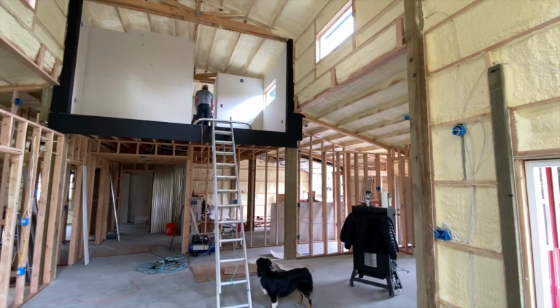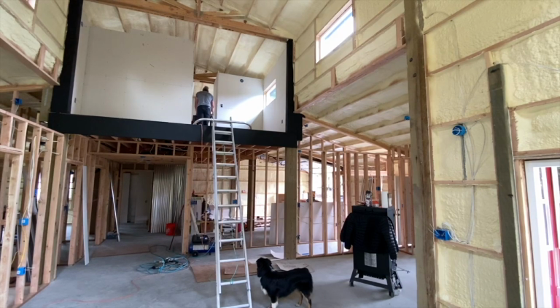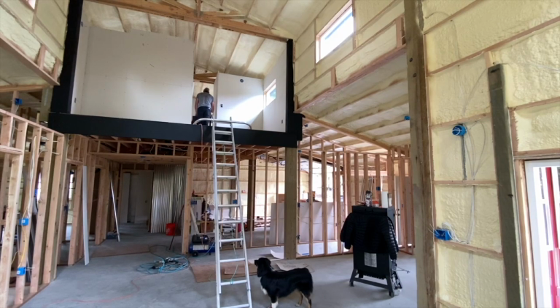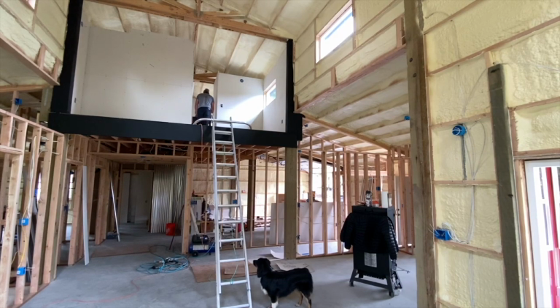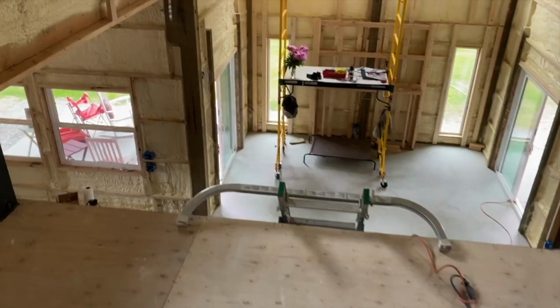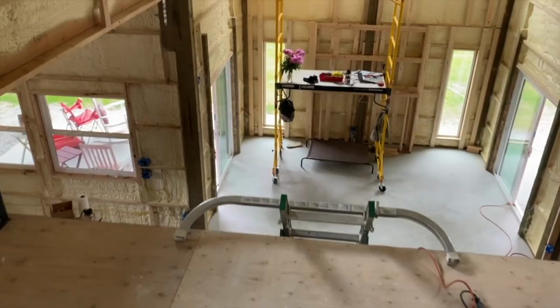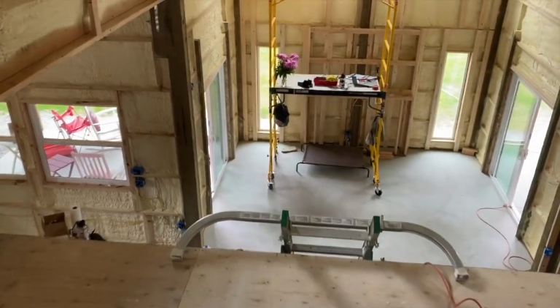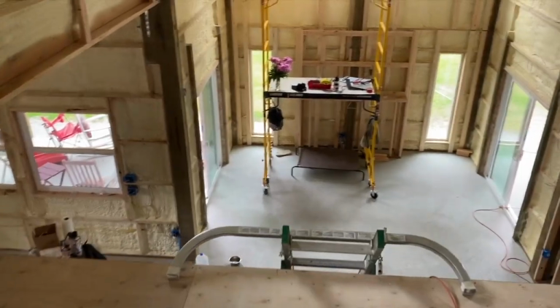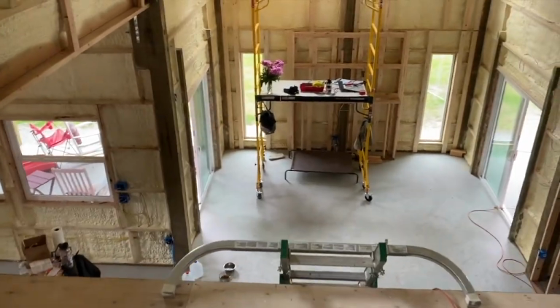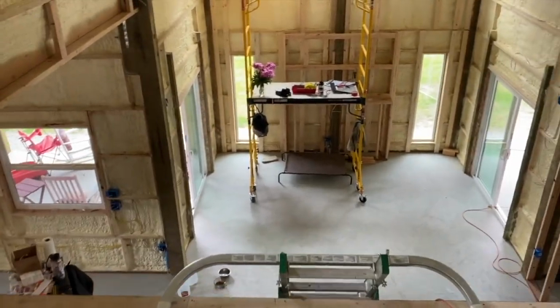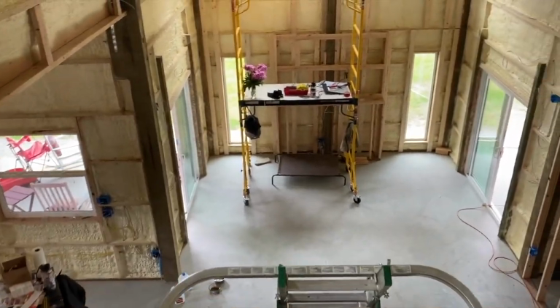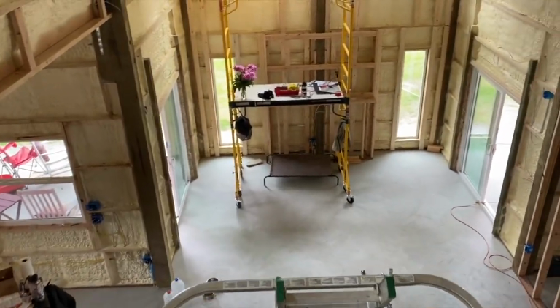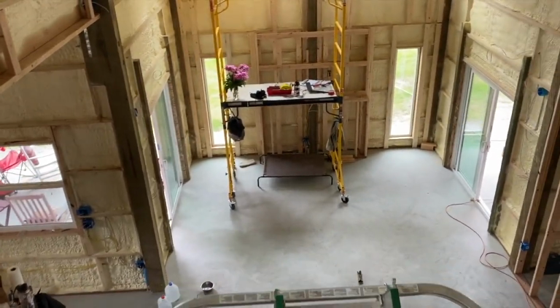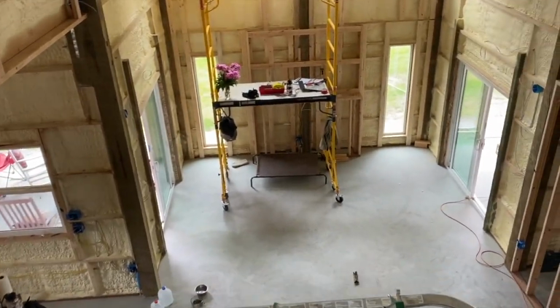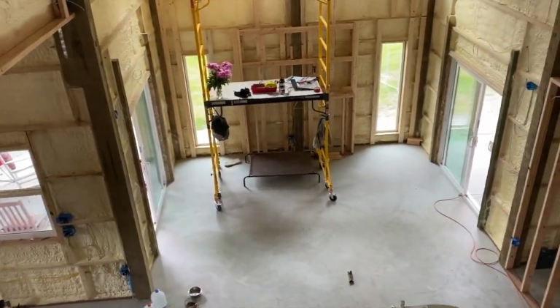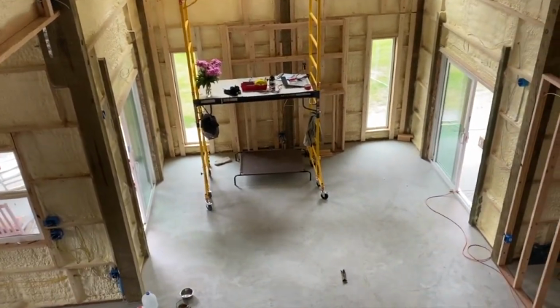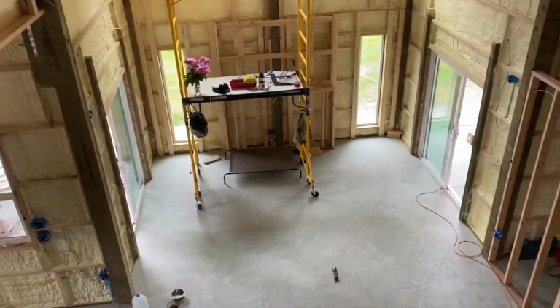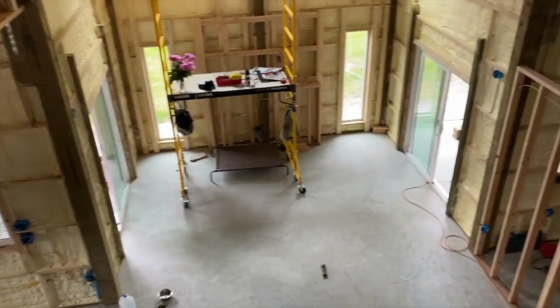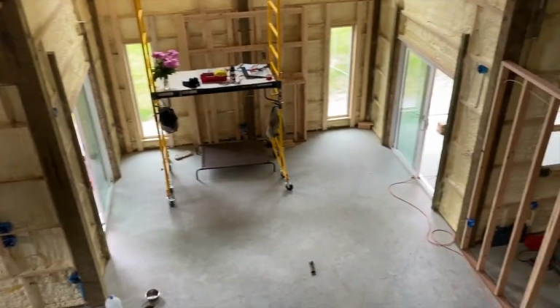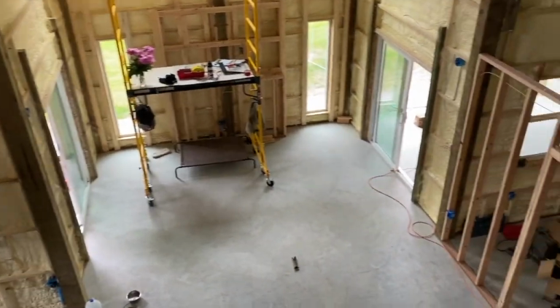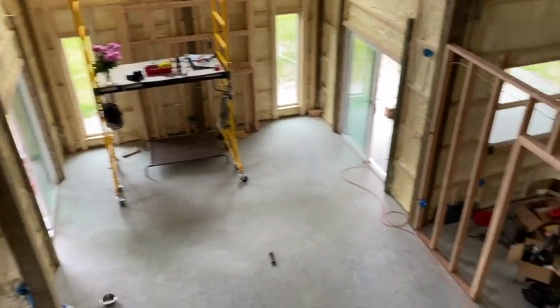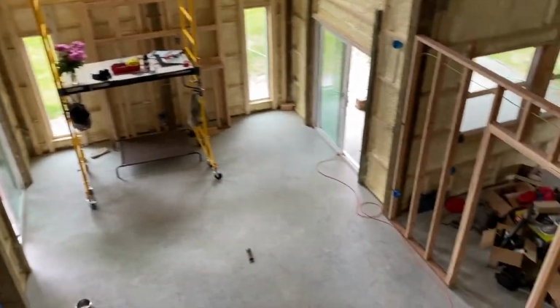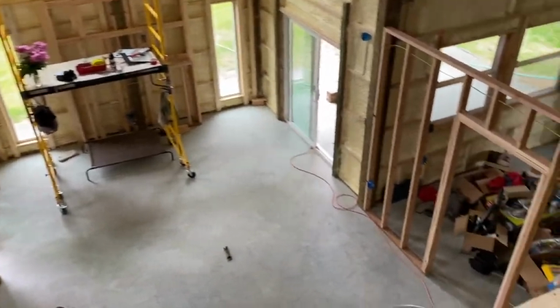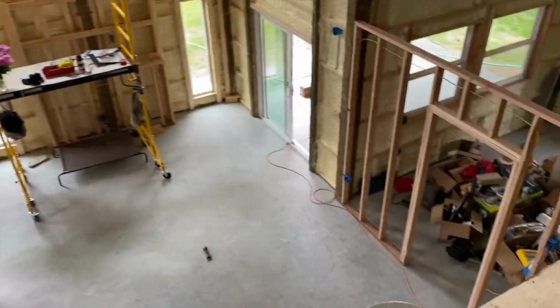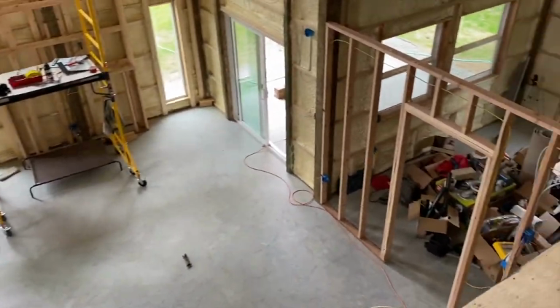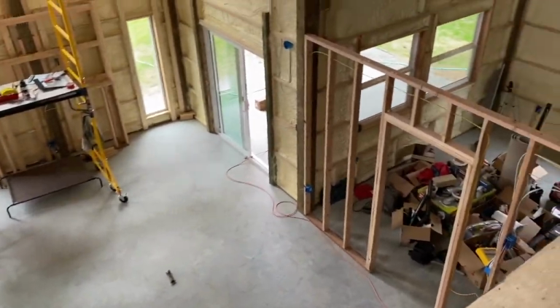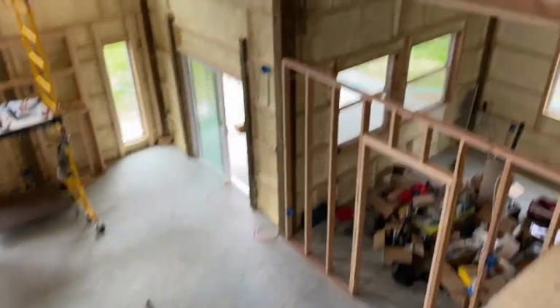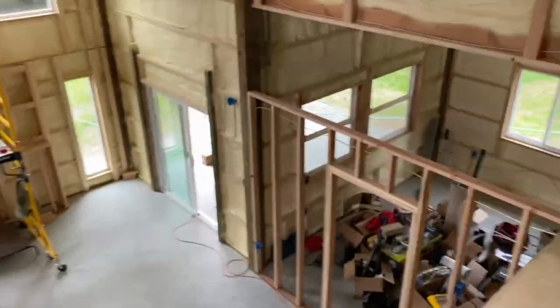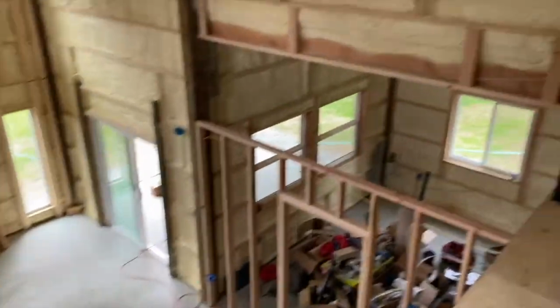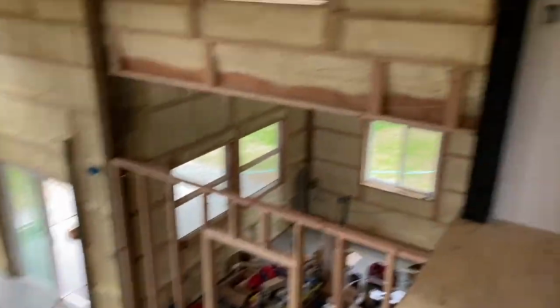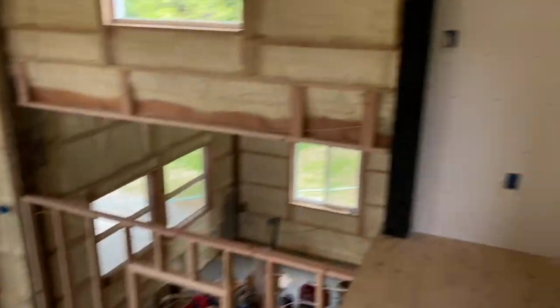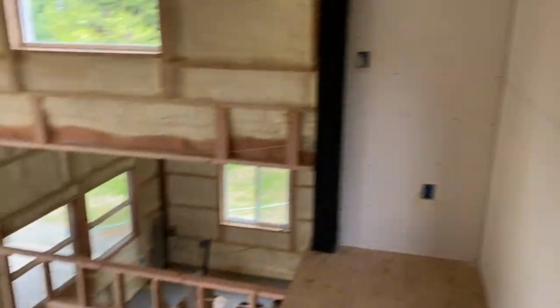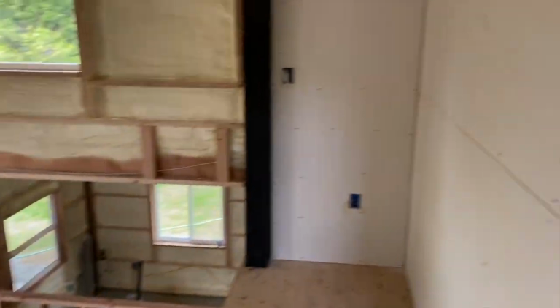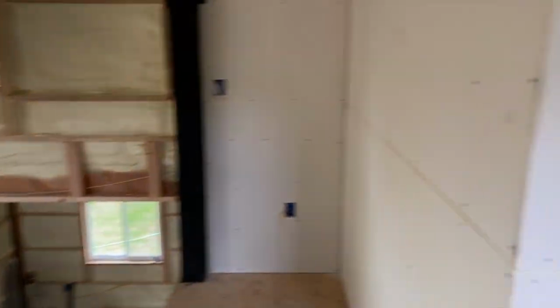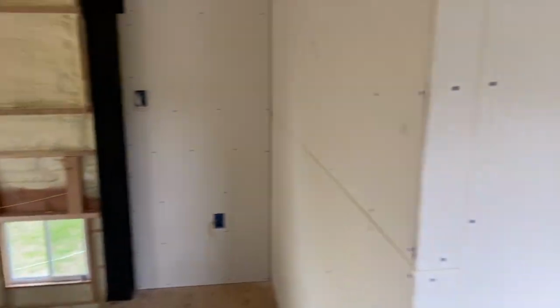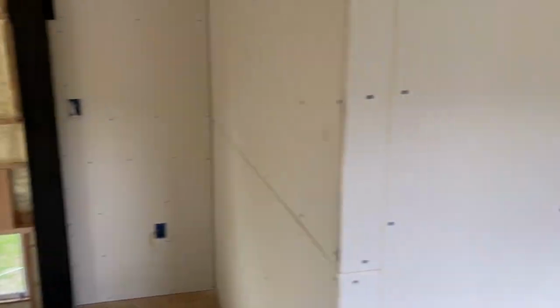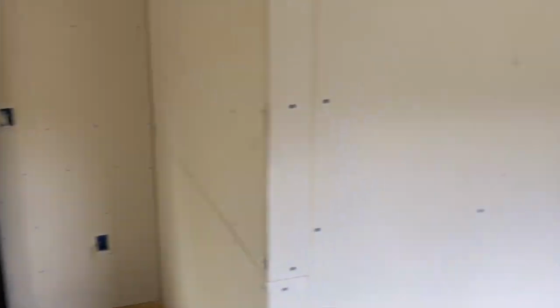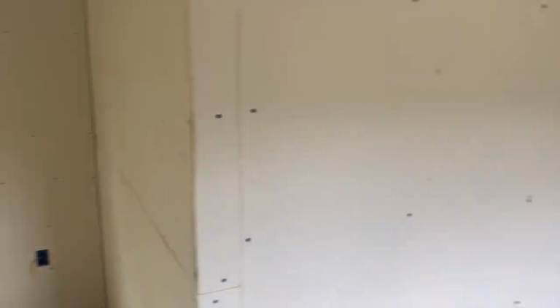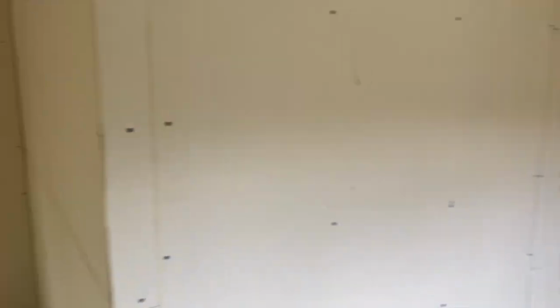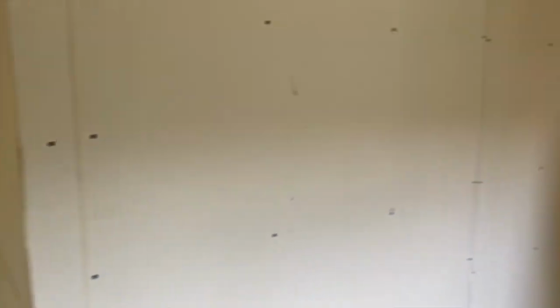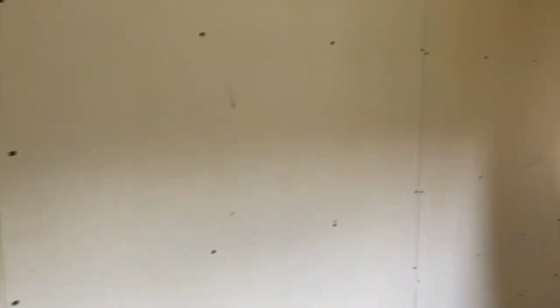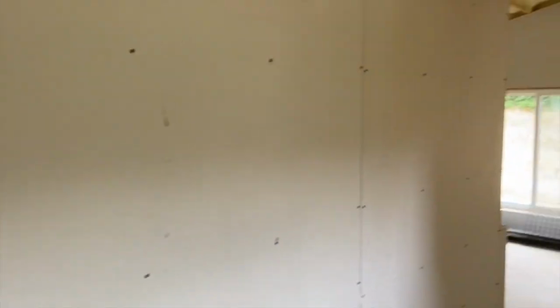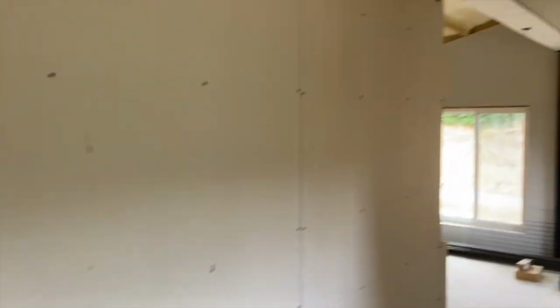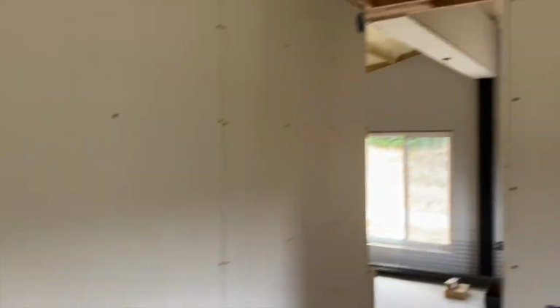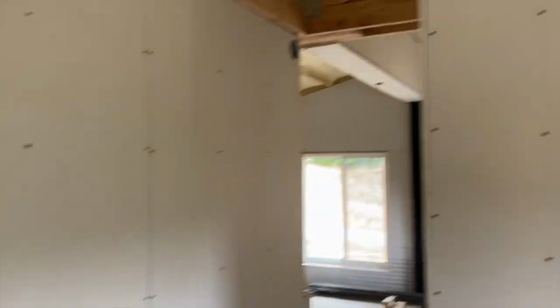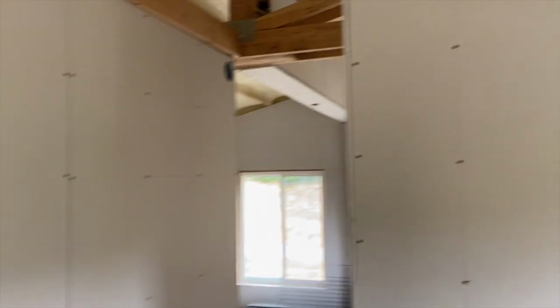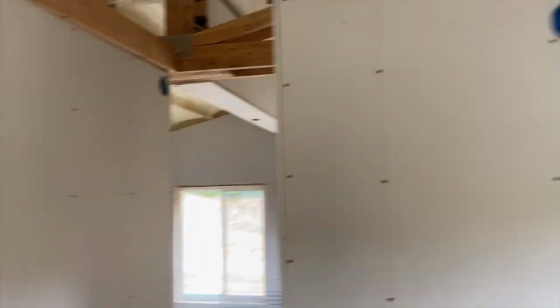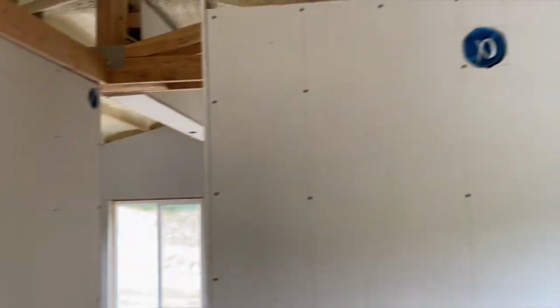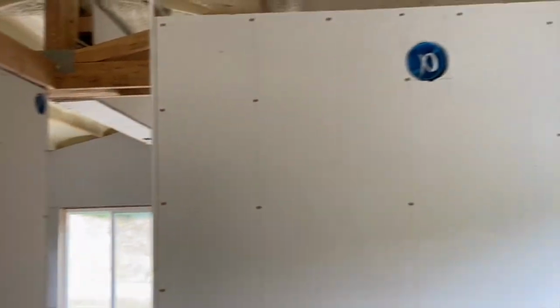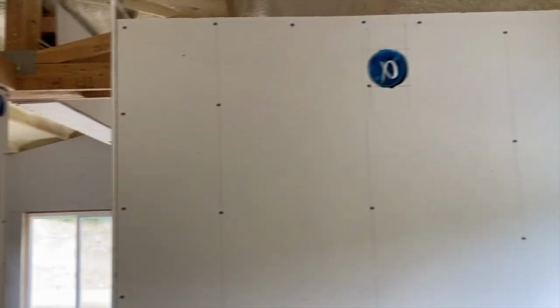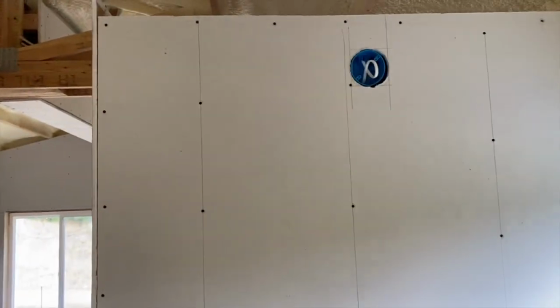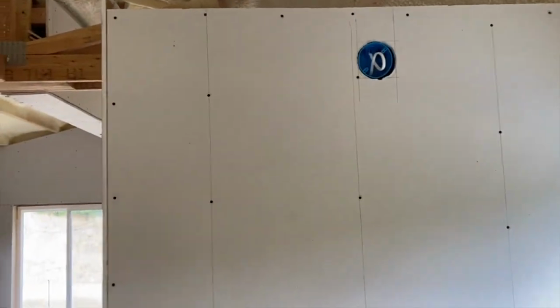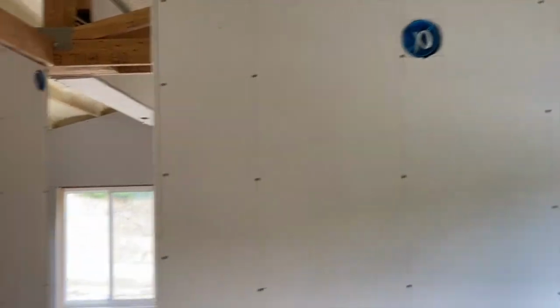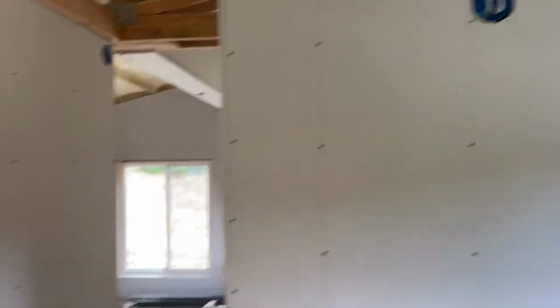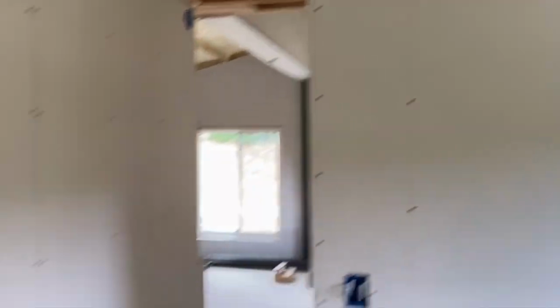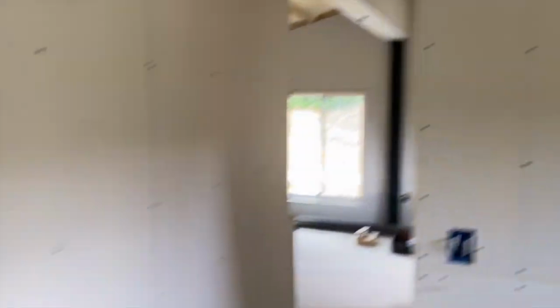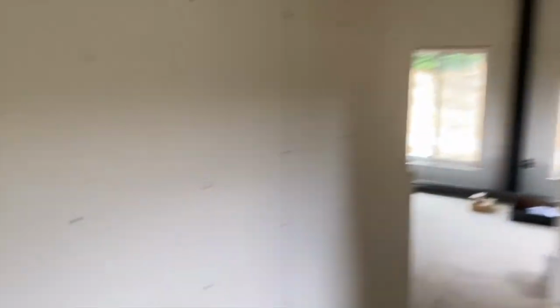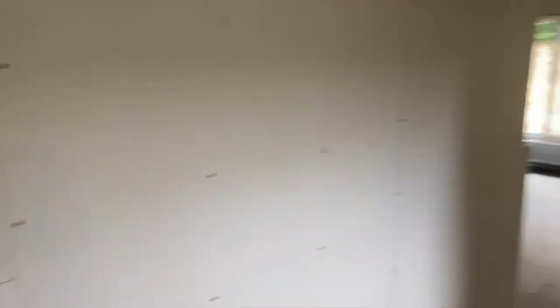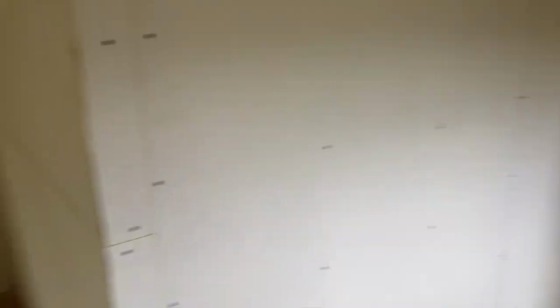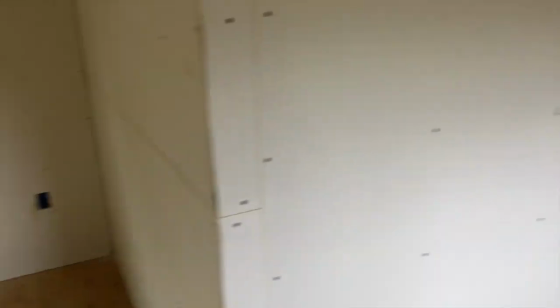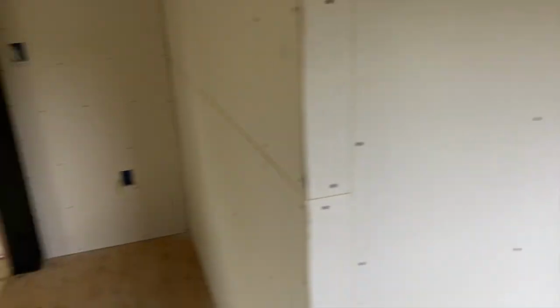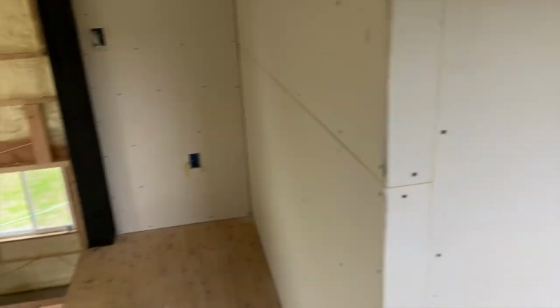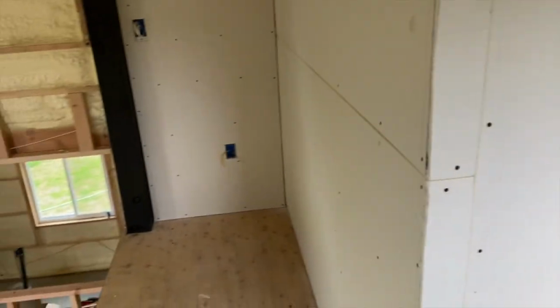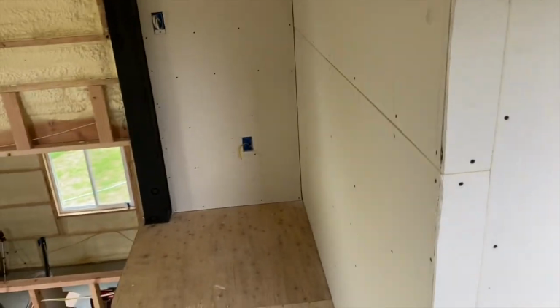So we got the vanity up and I'll take you on a tour of the upstairs master suite.